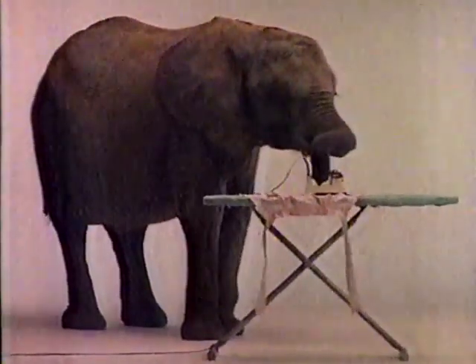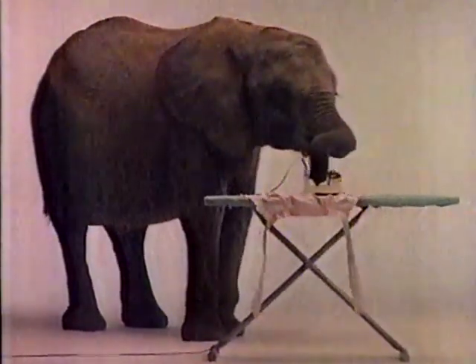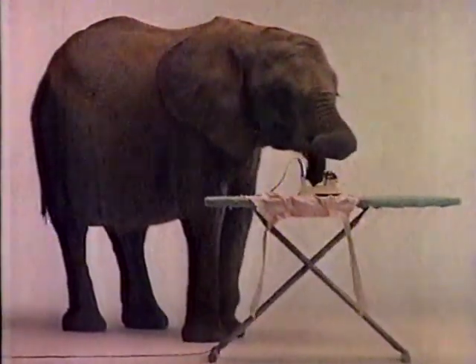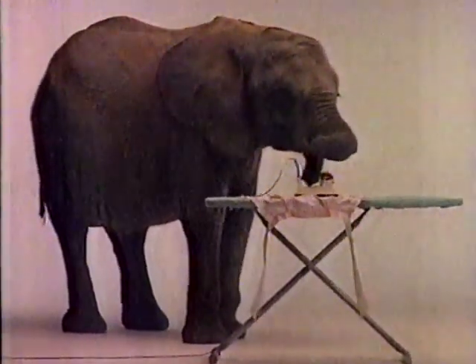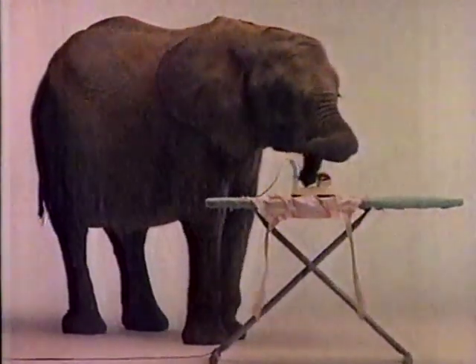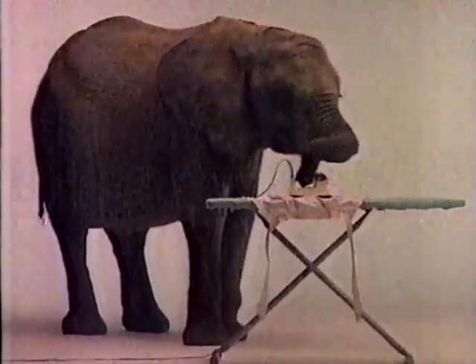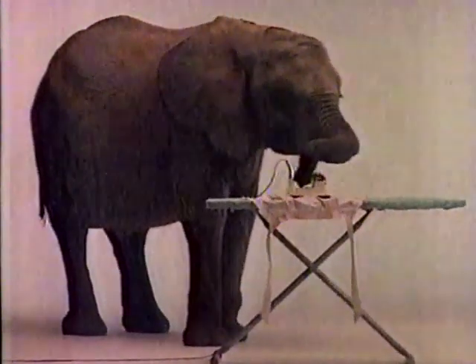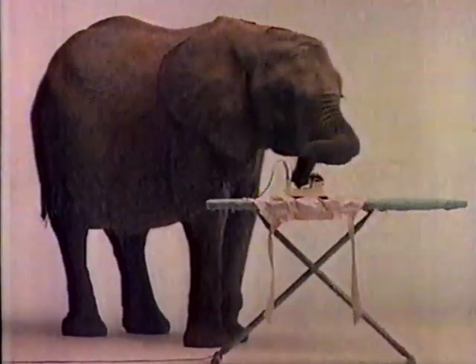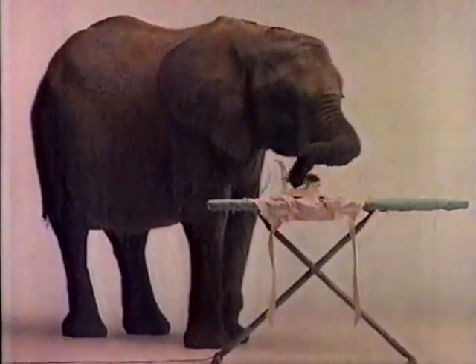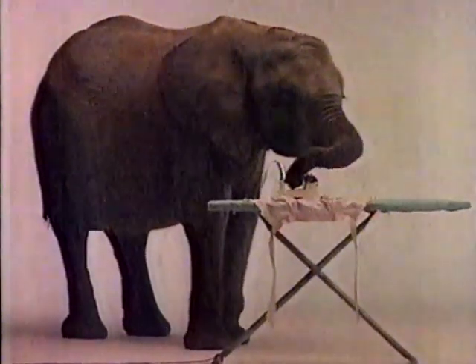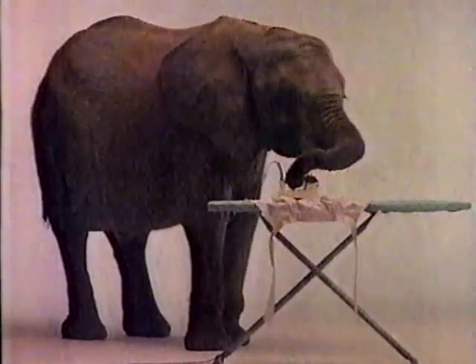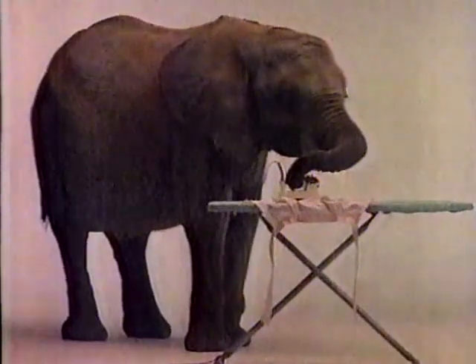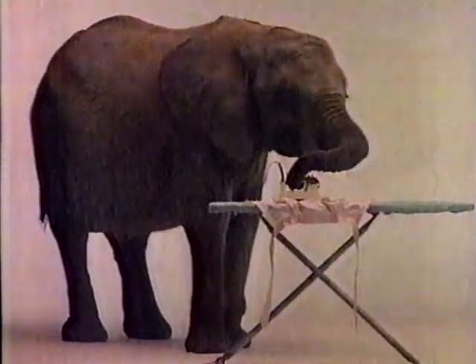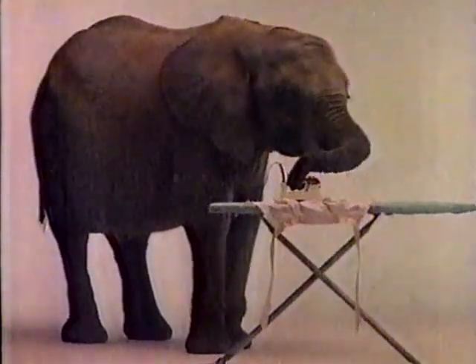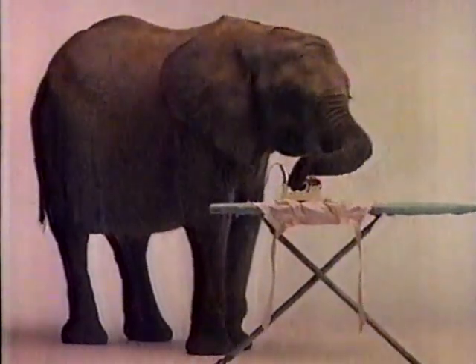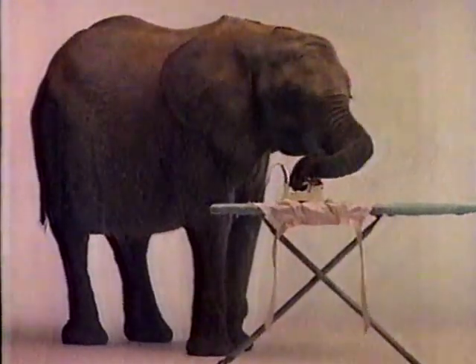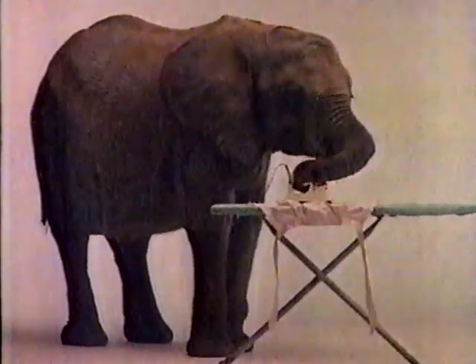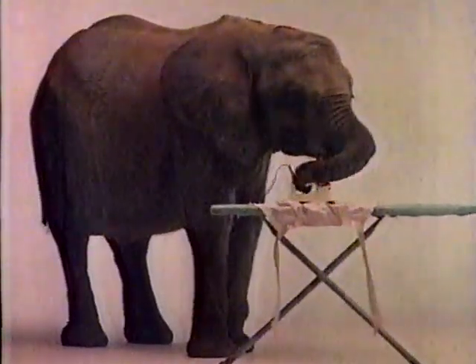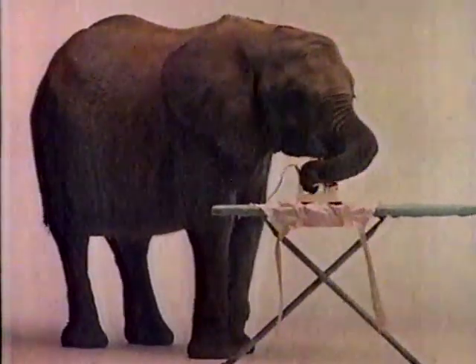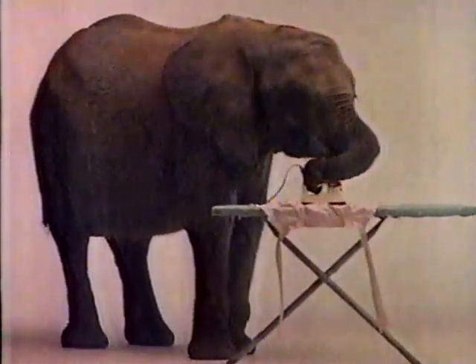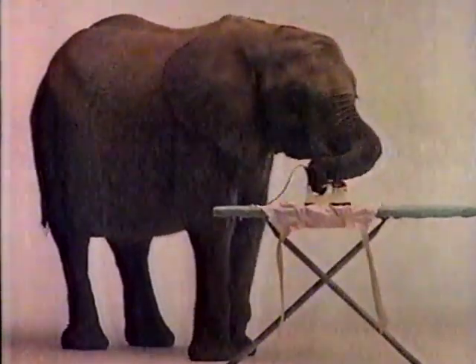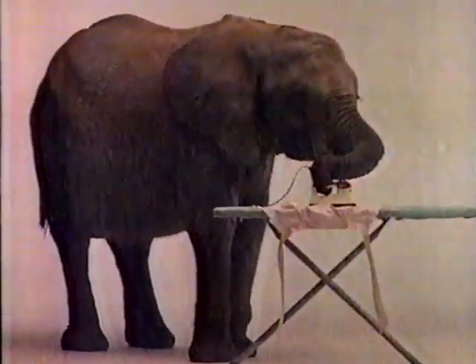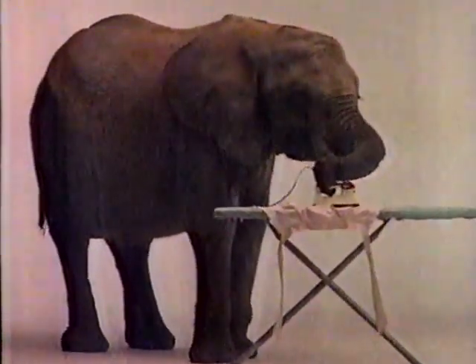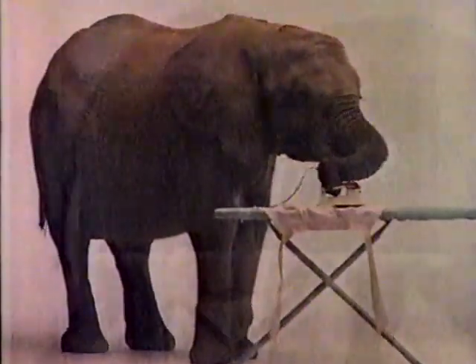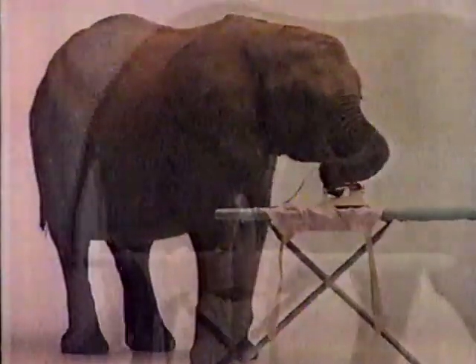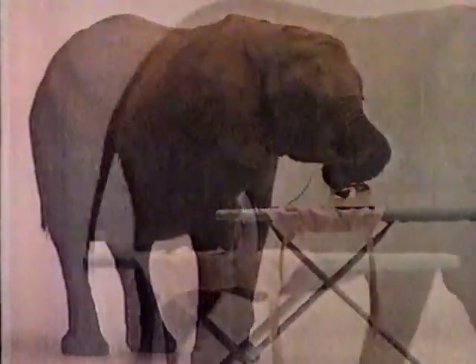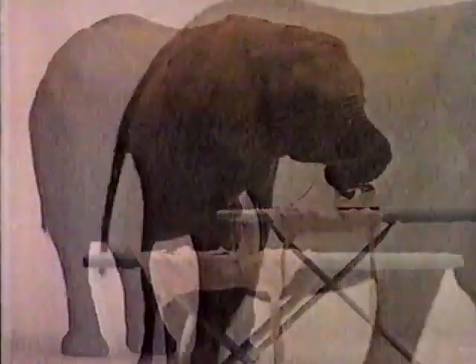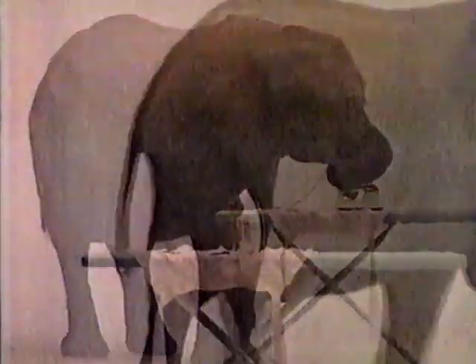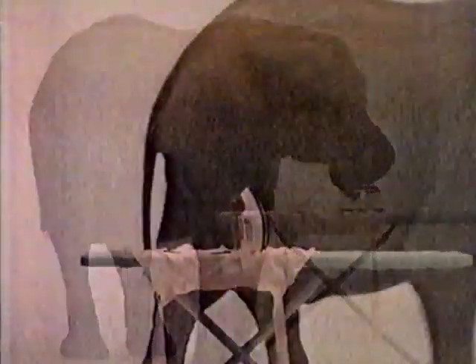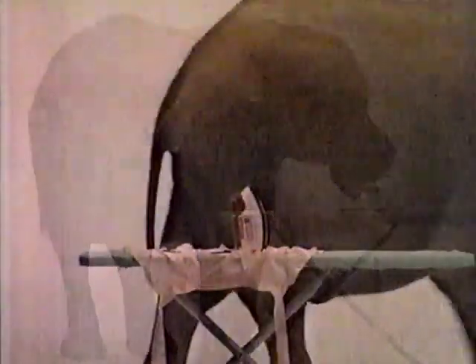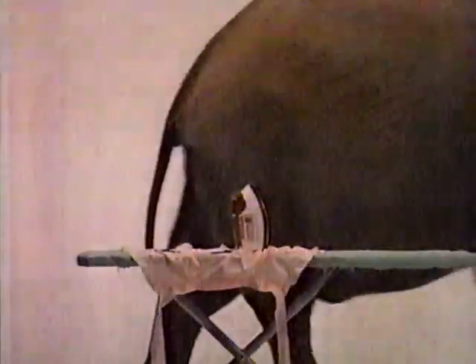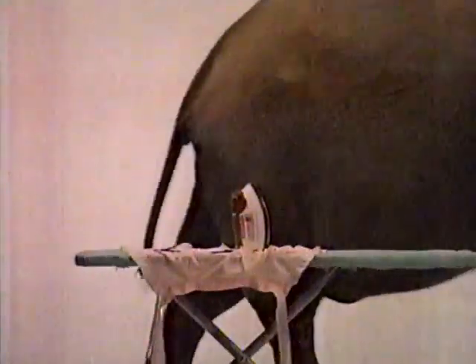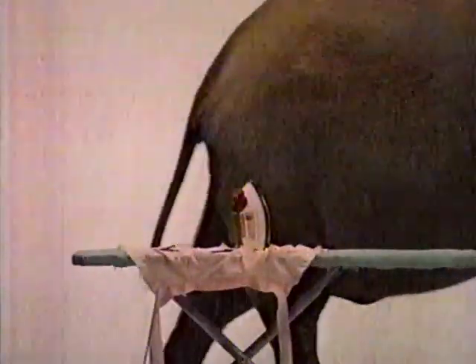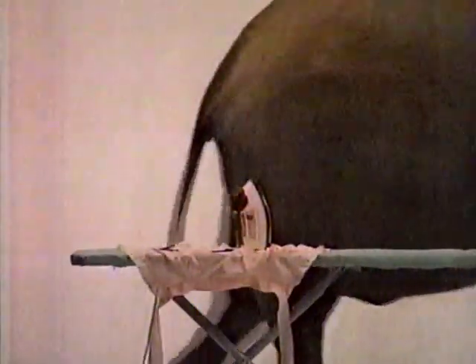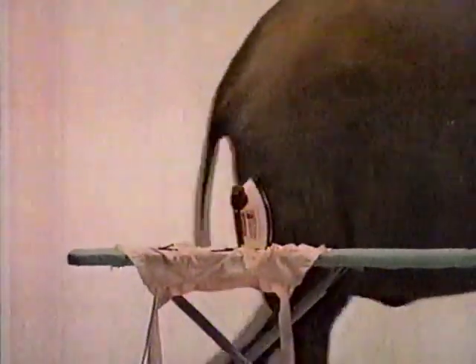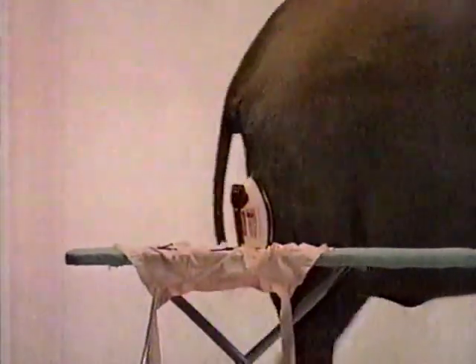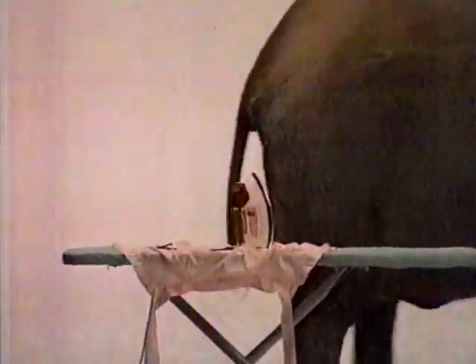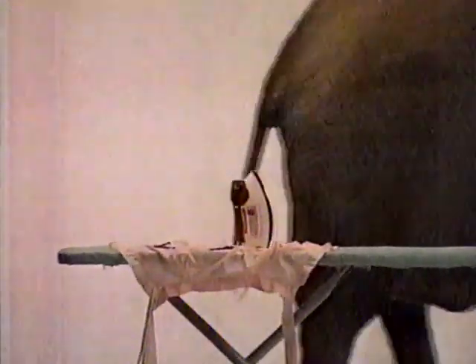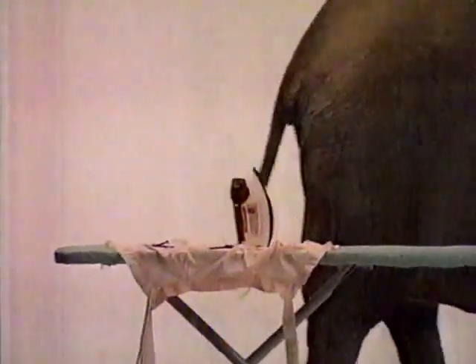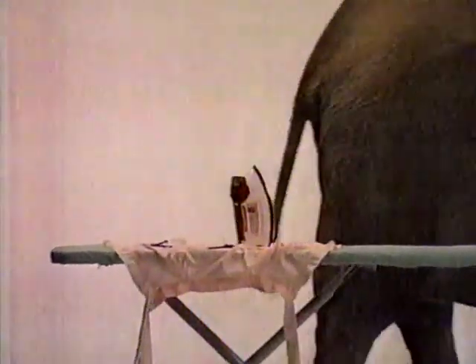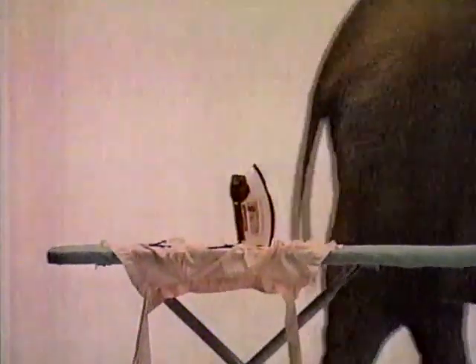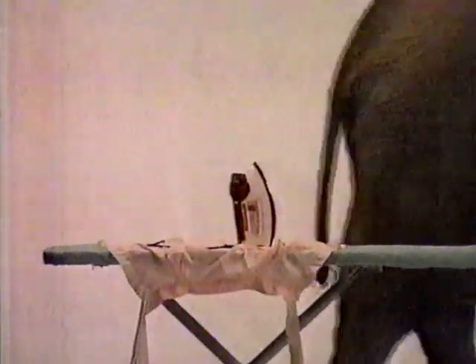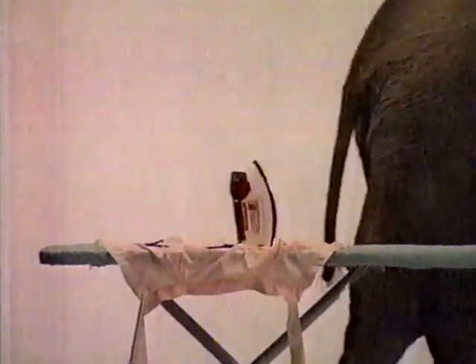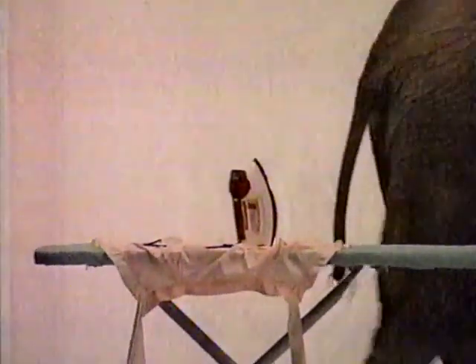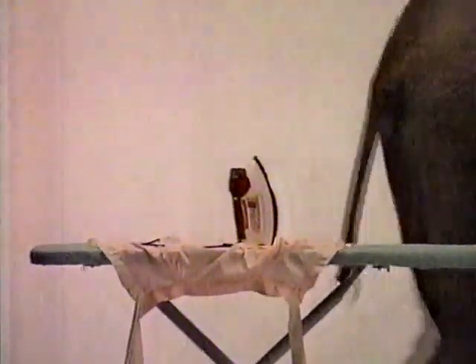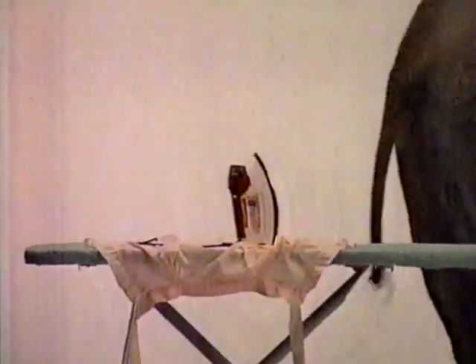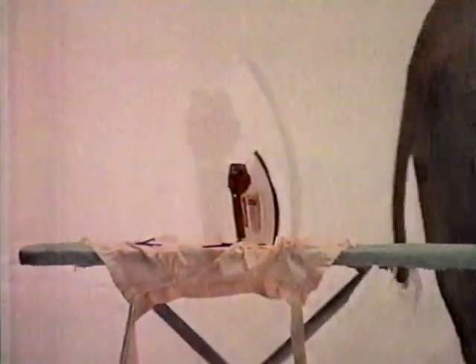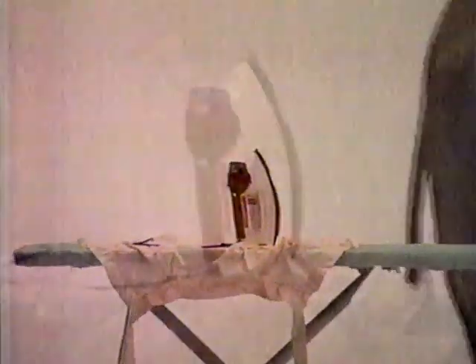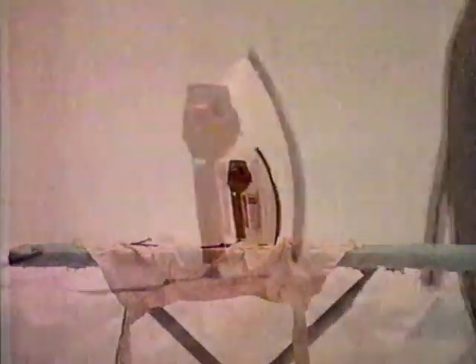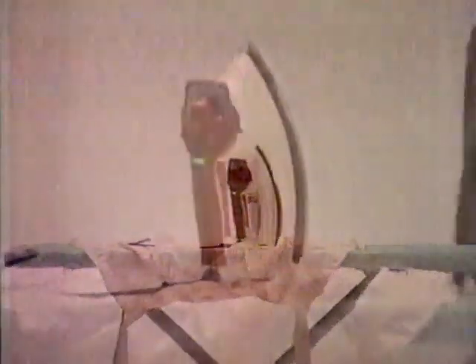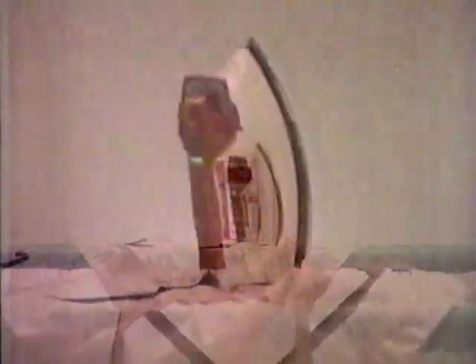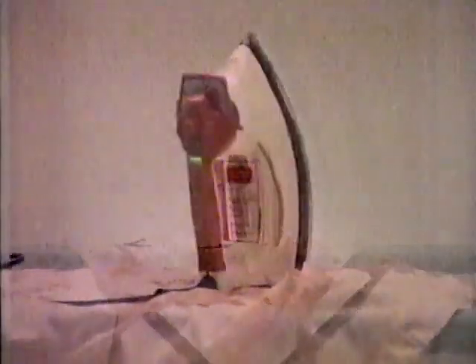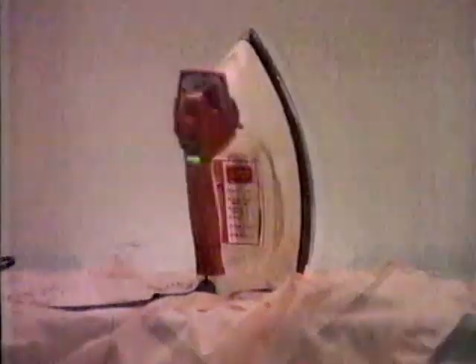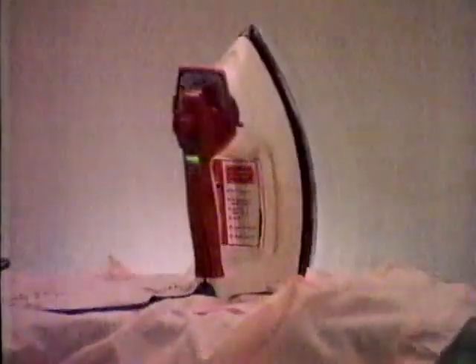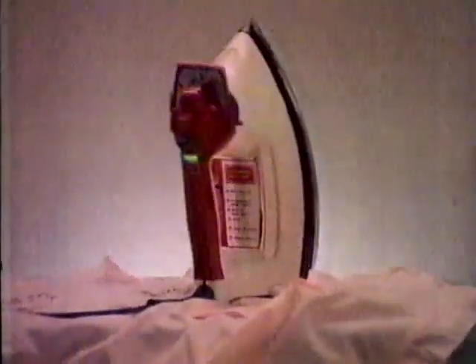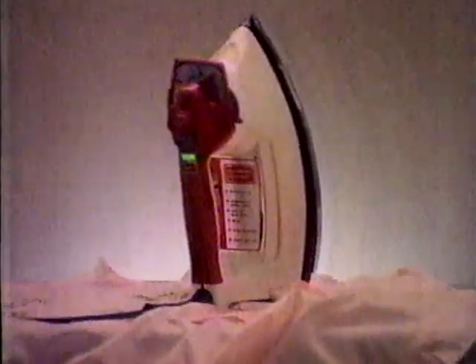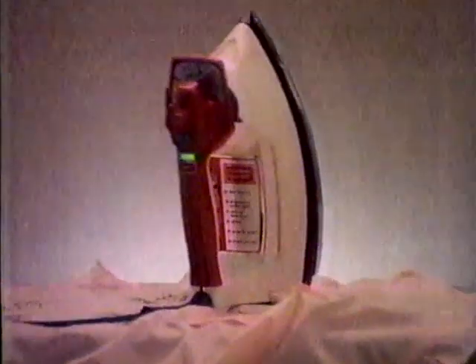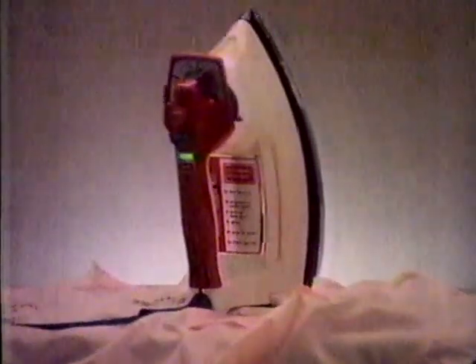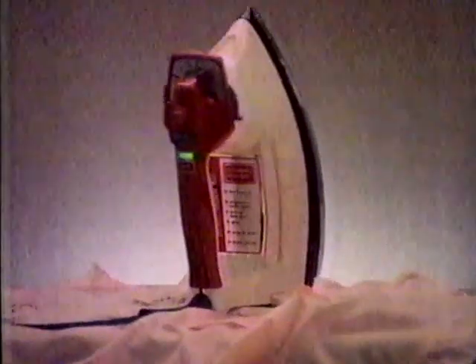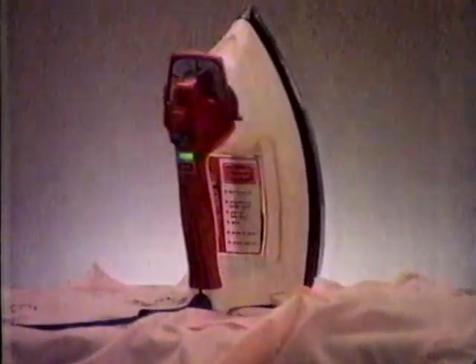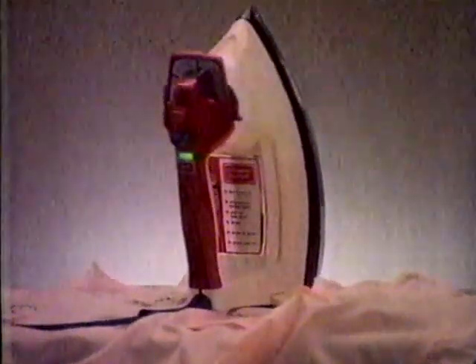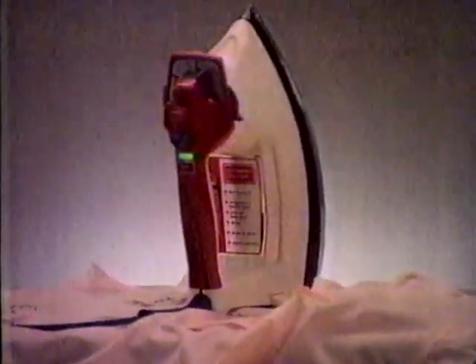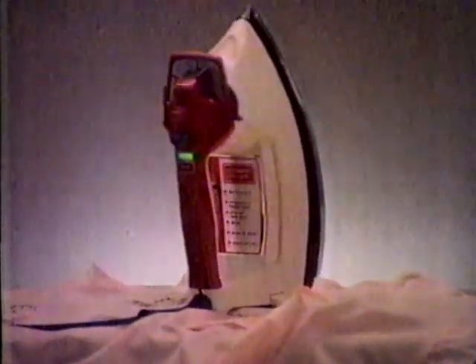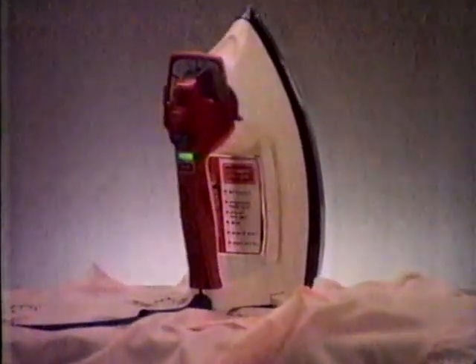Black & Decker's automatic shut-off iron. Because even those with the best memories can forget to turn their irons off.